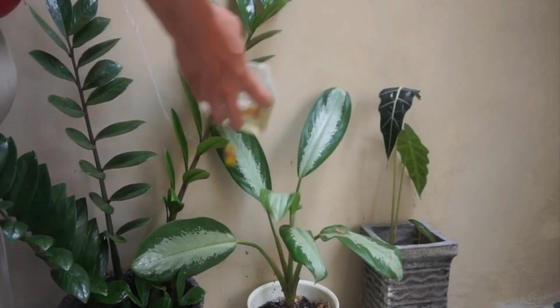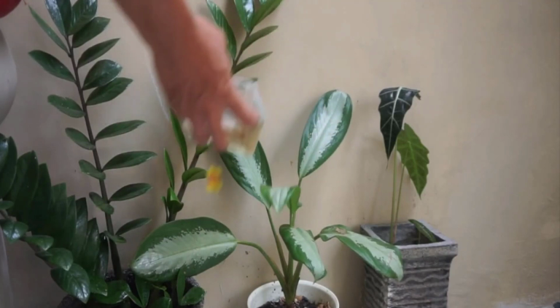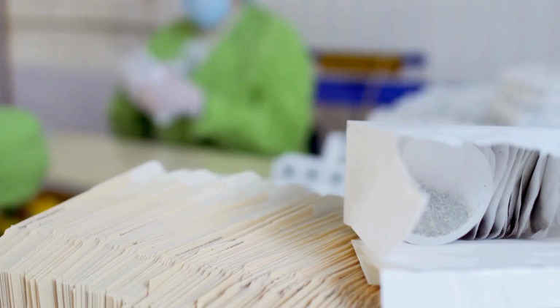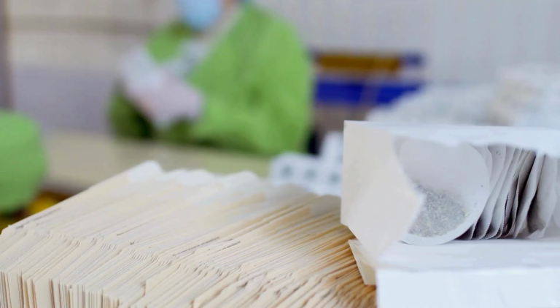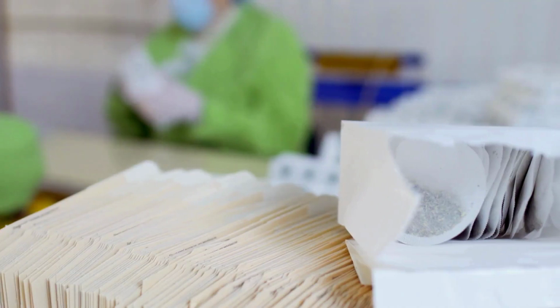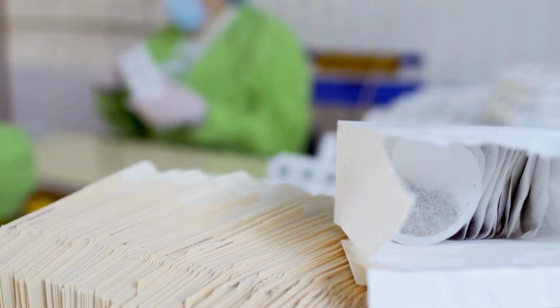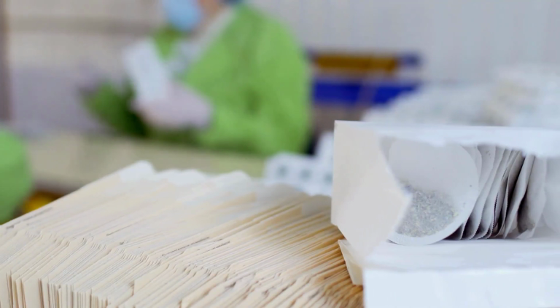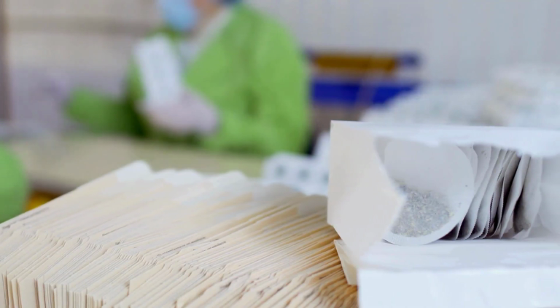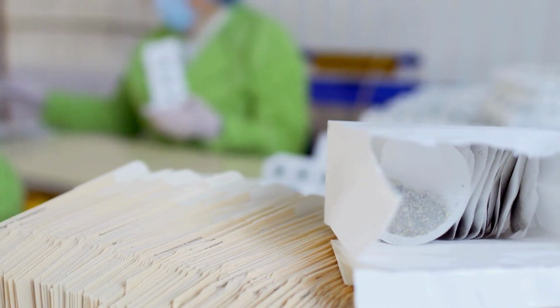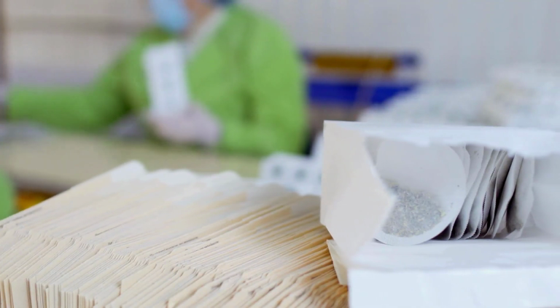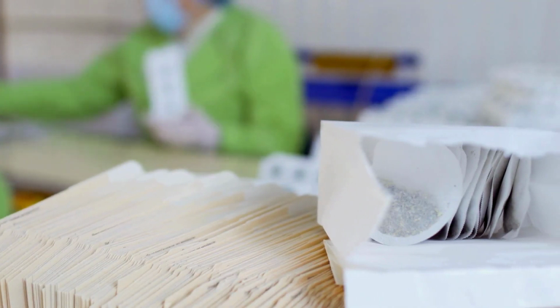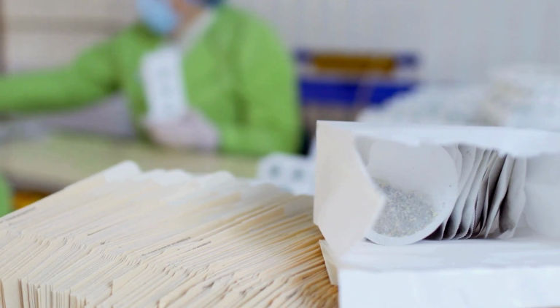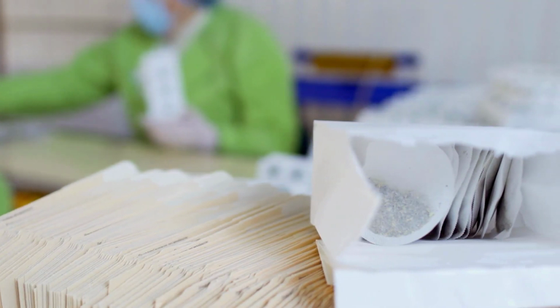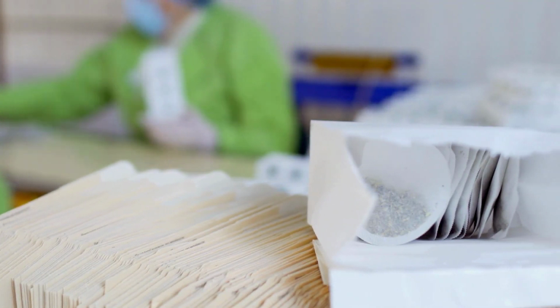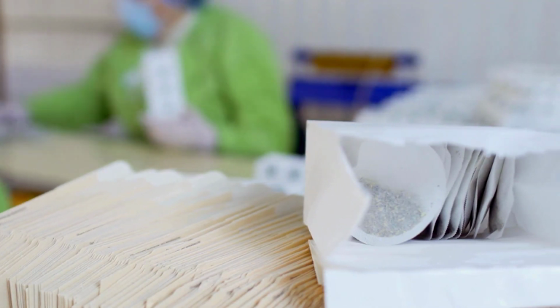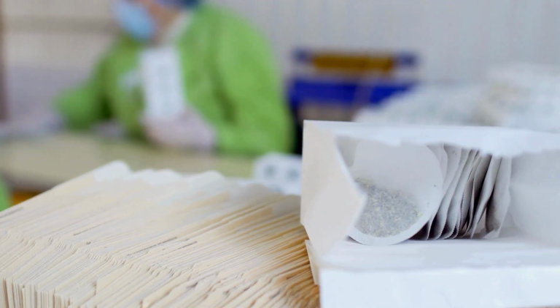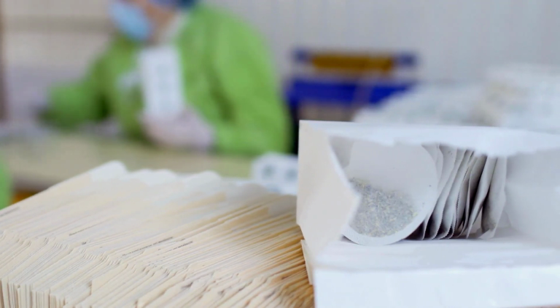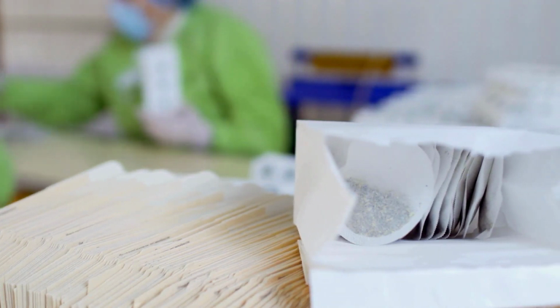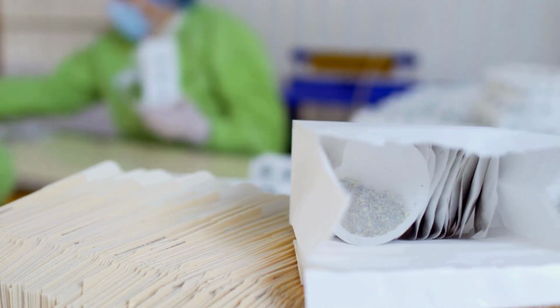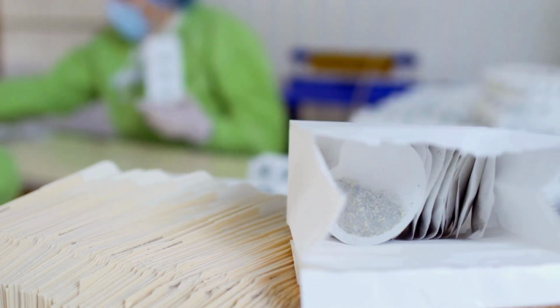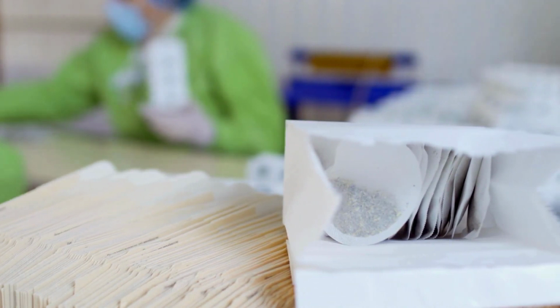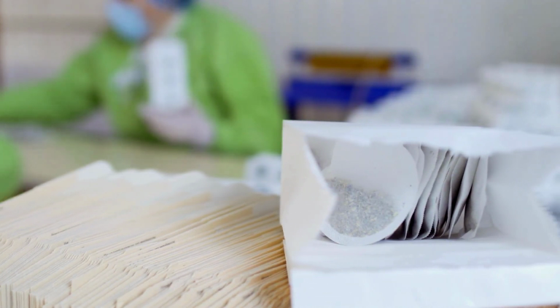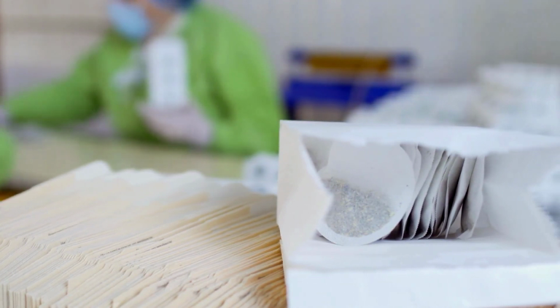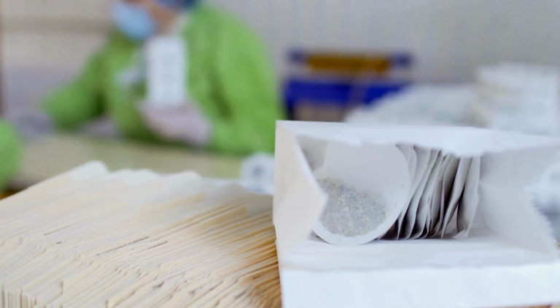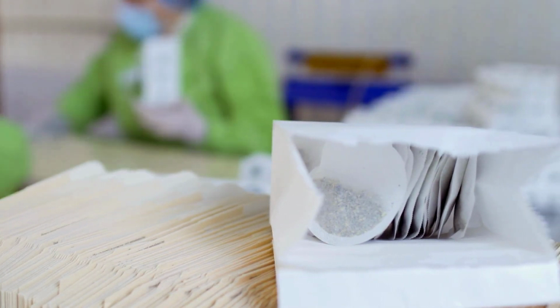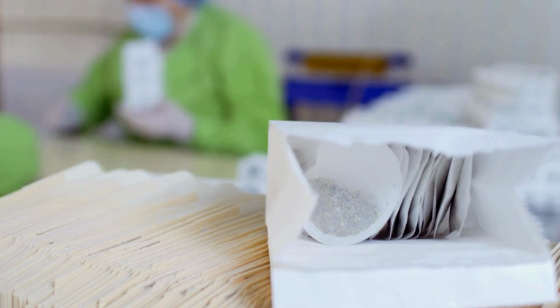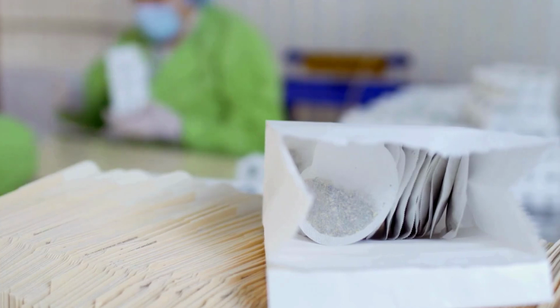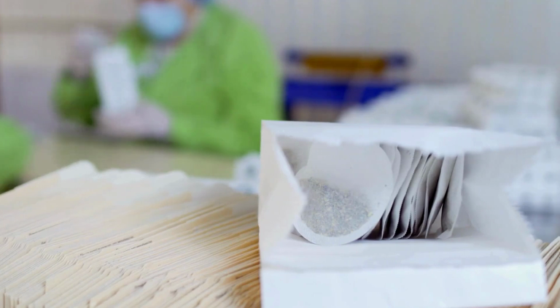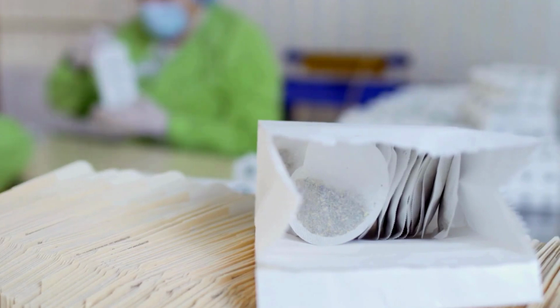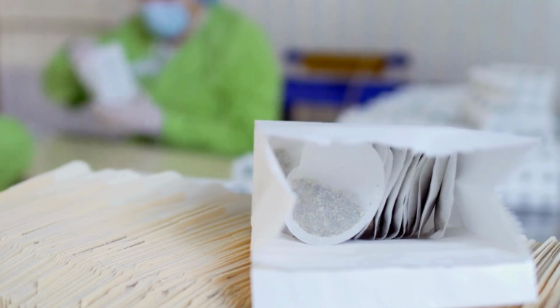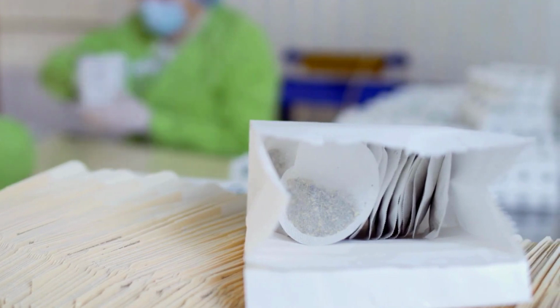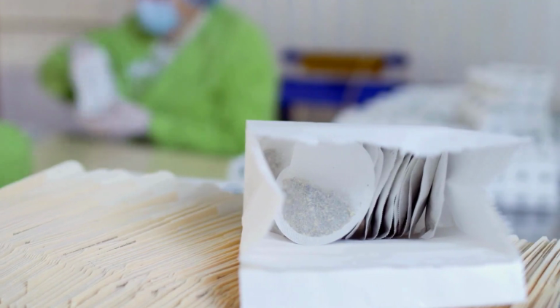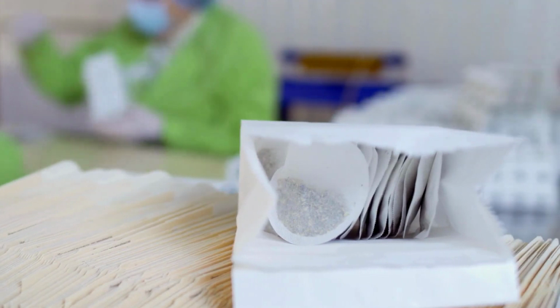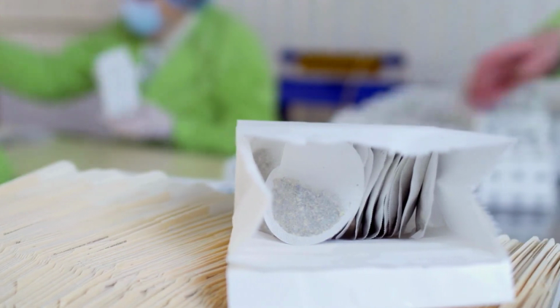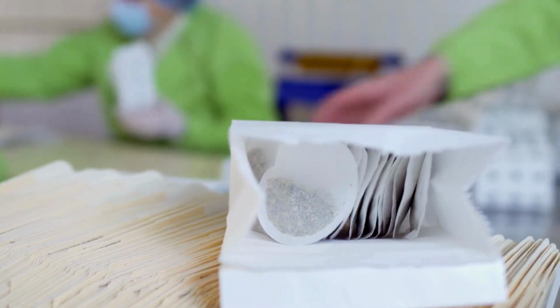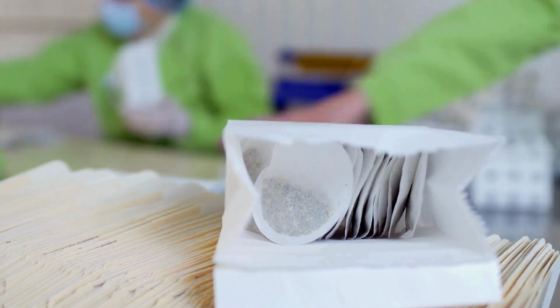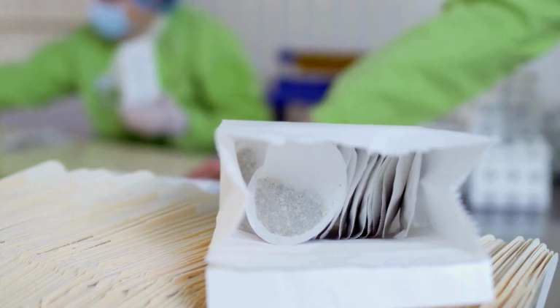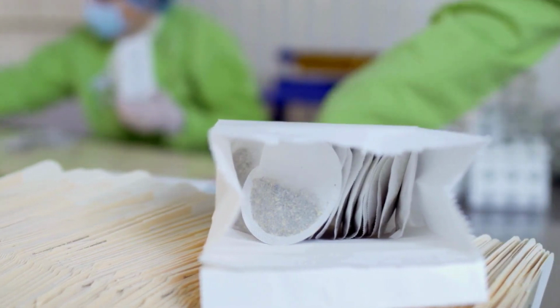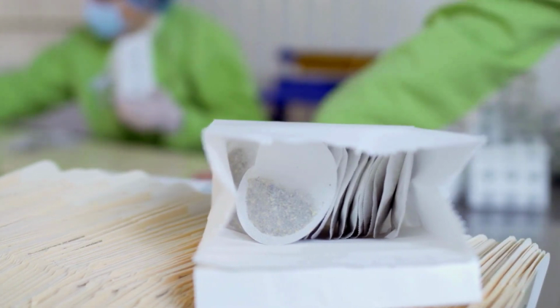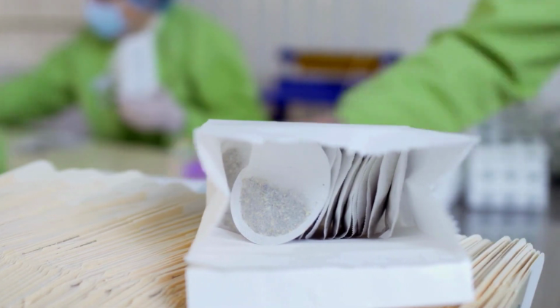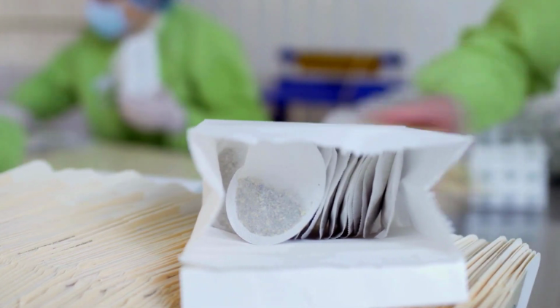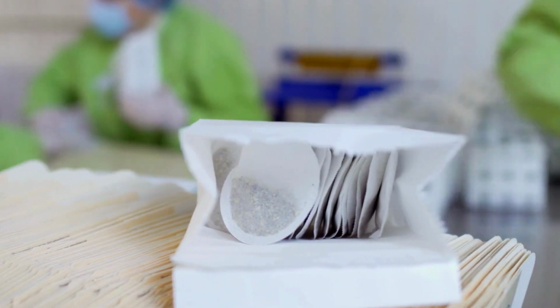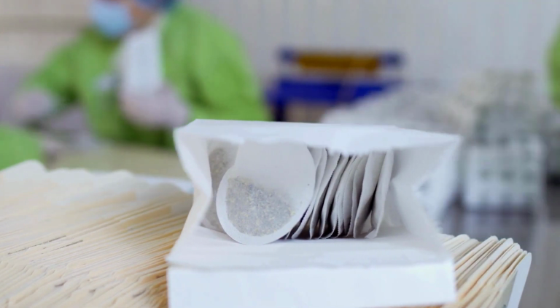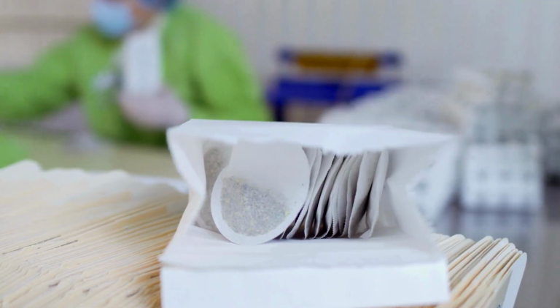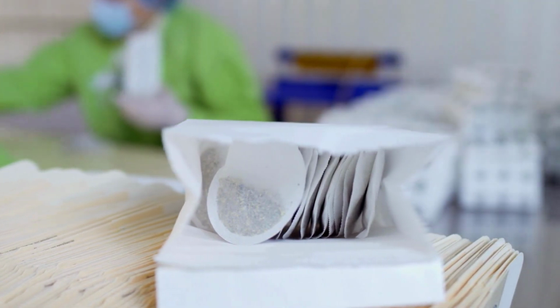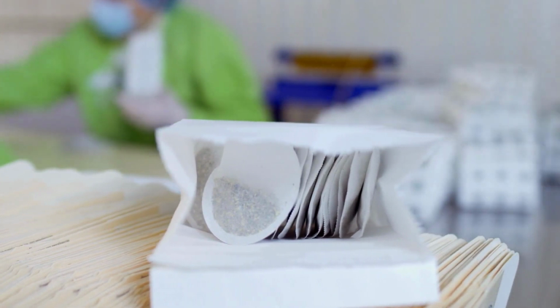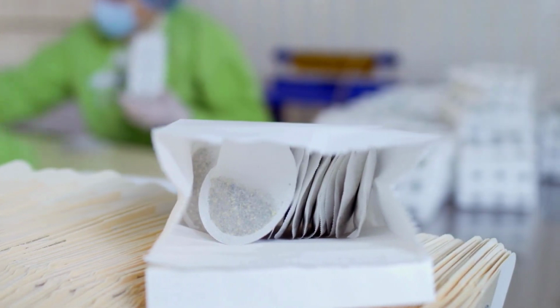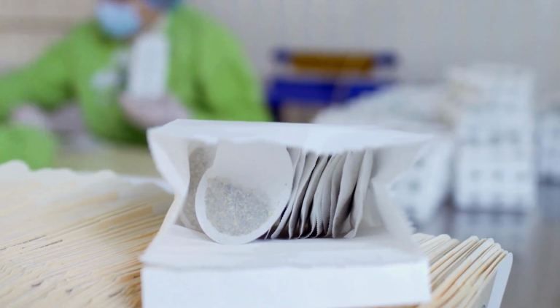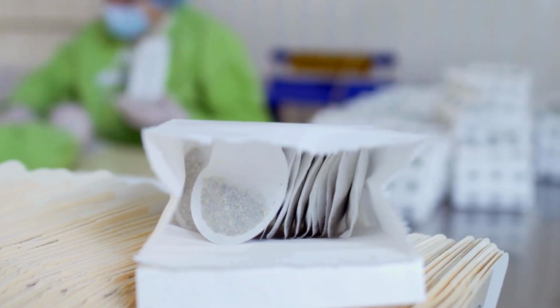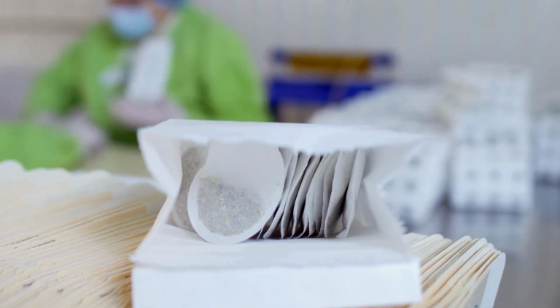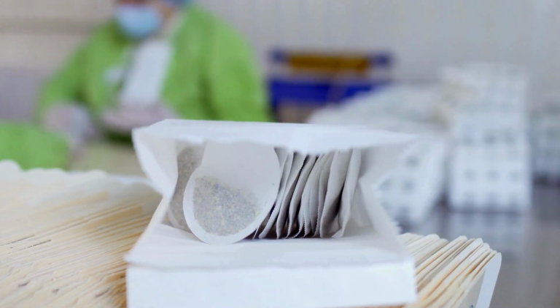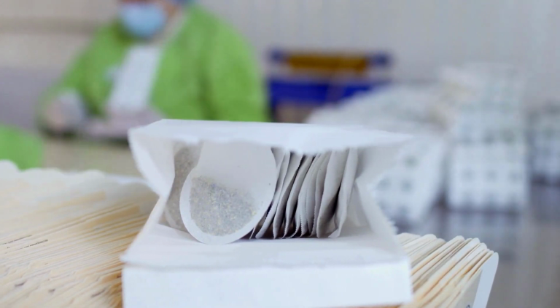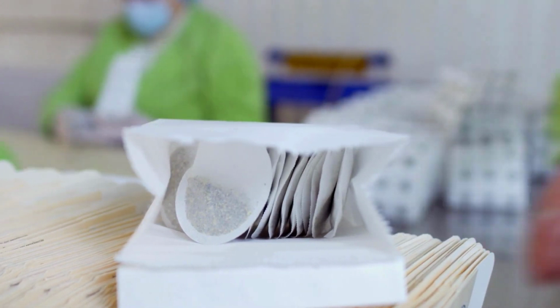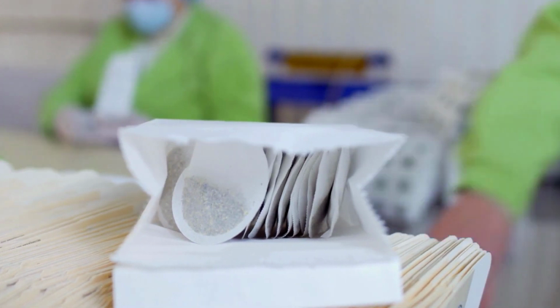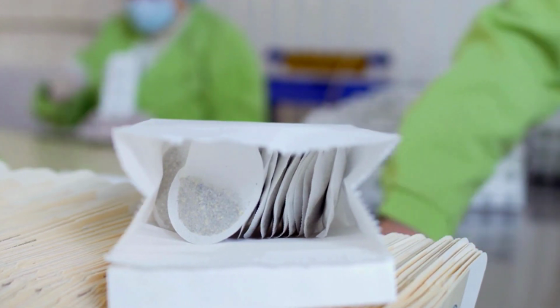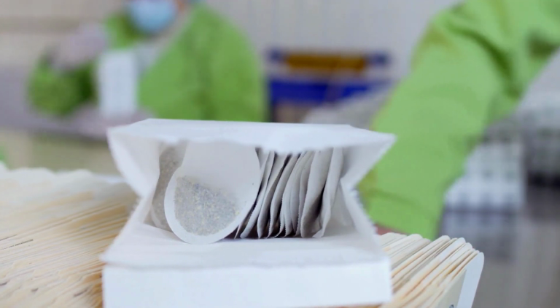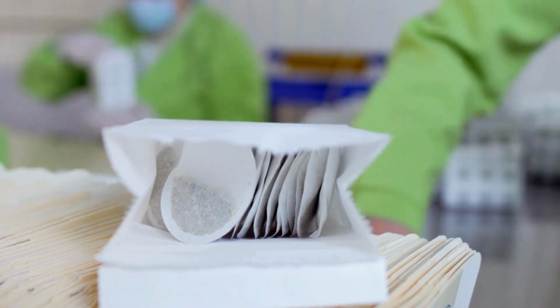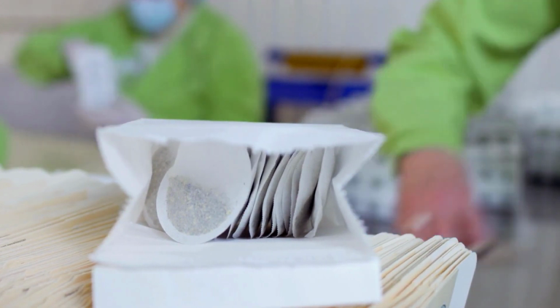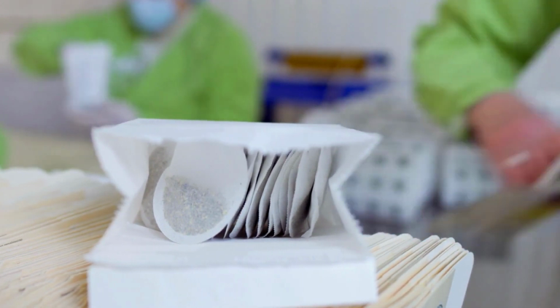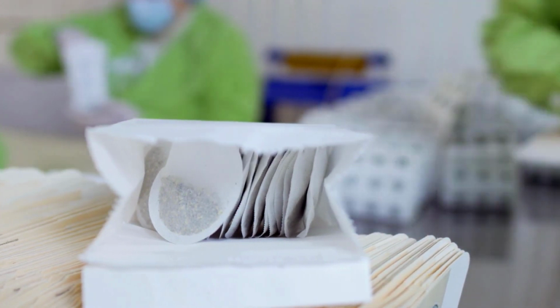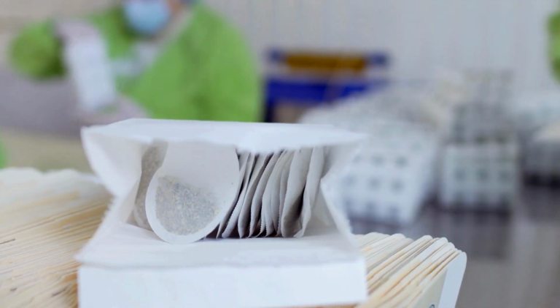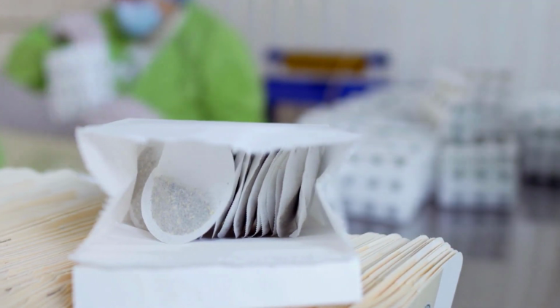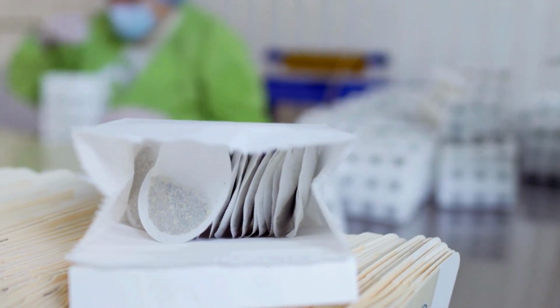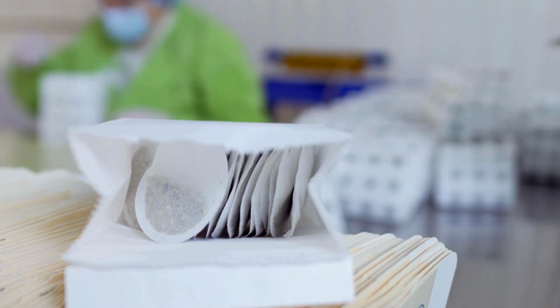Adding teabags to the soil can improve soil structure, moisture retention, and even help to maintain the pH levels.